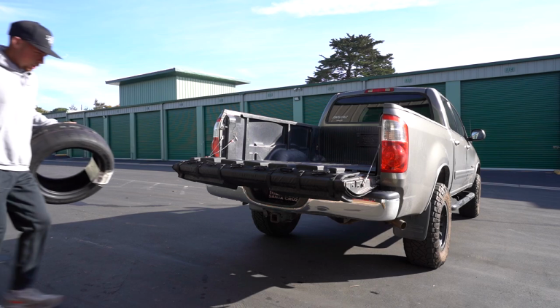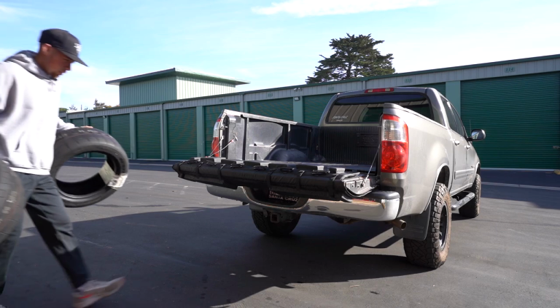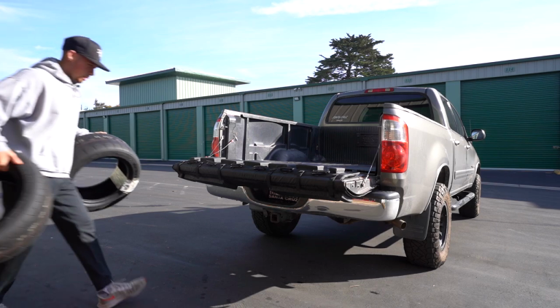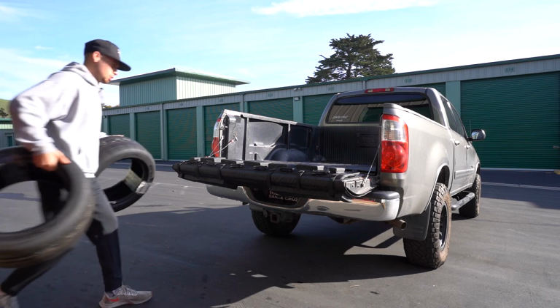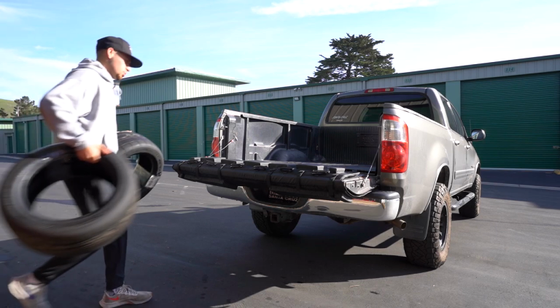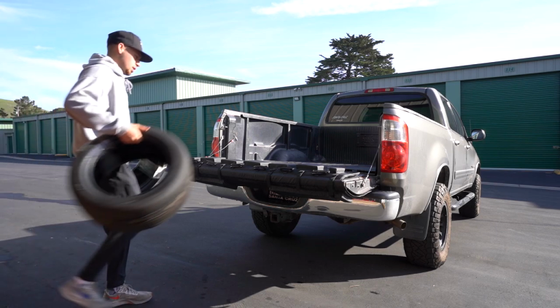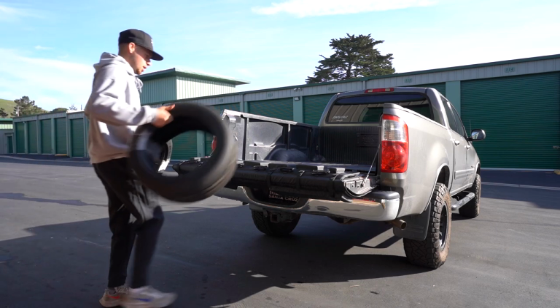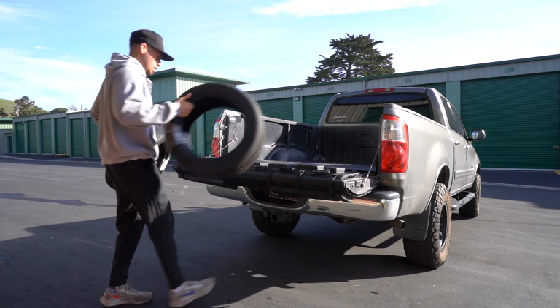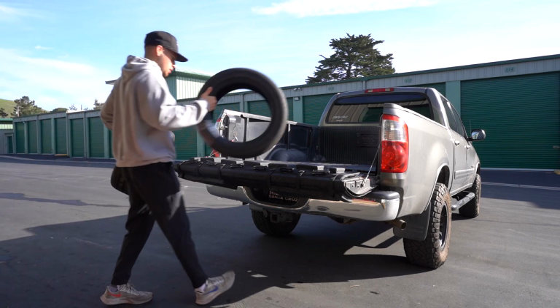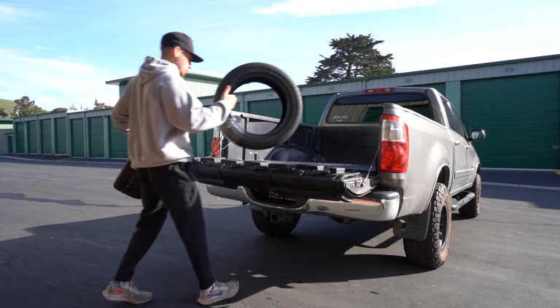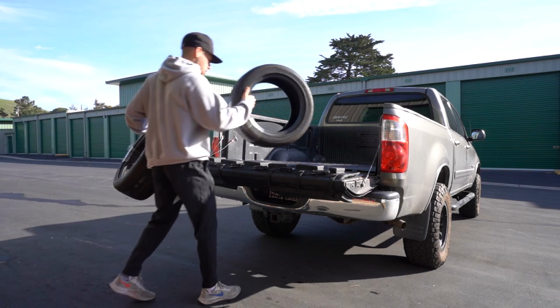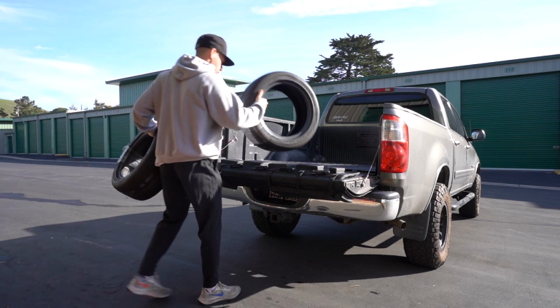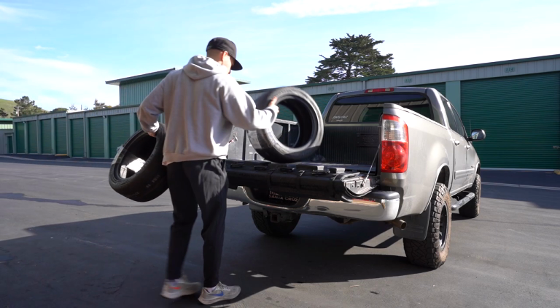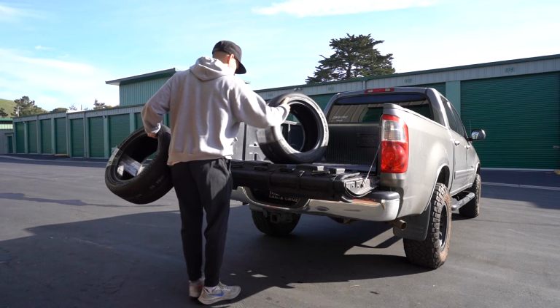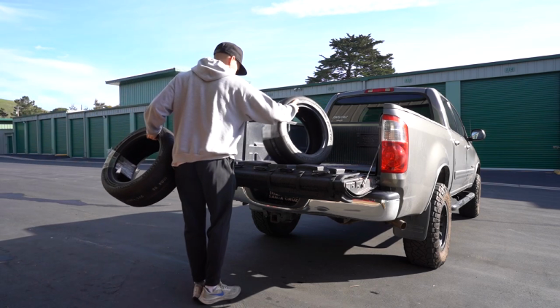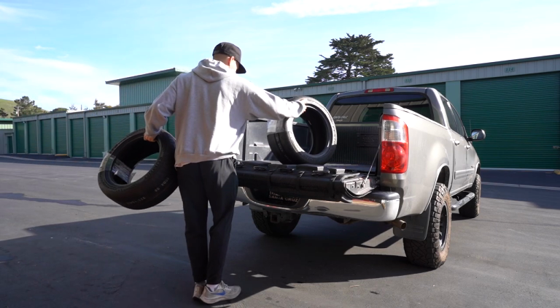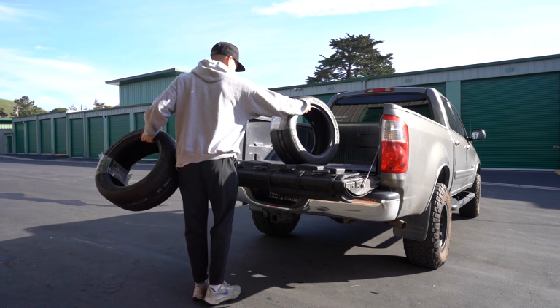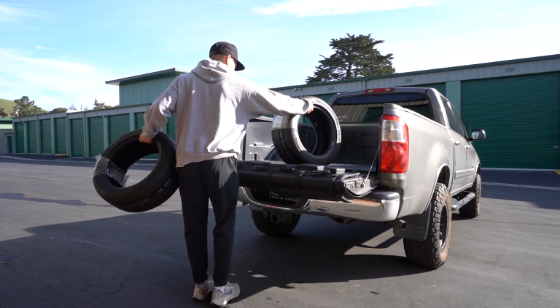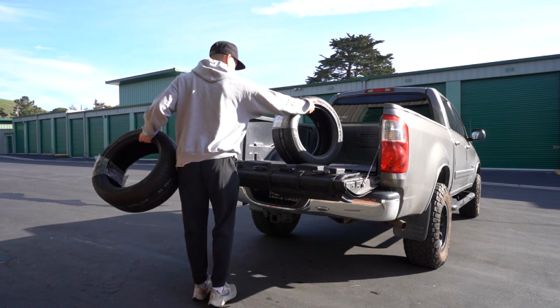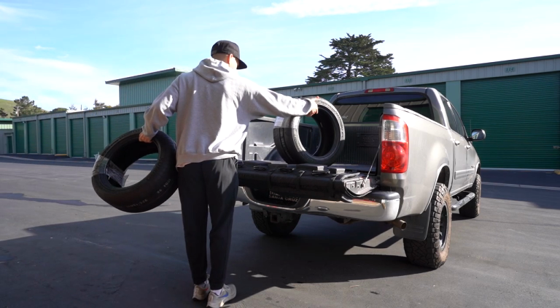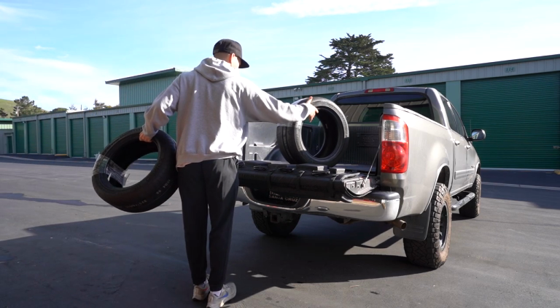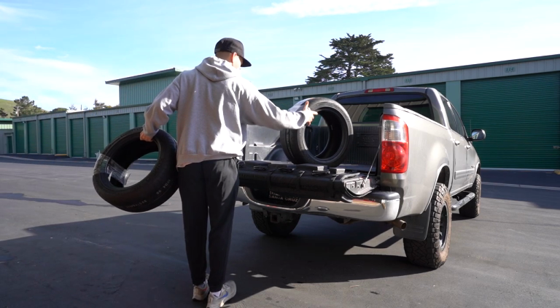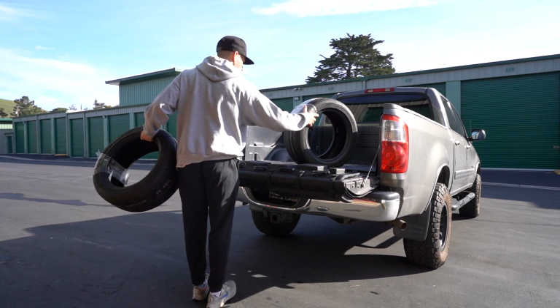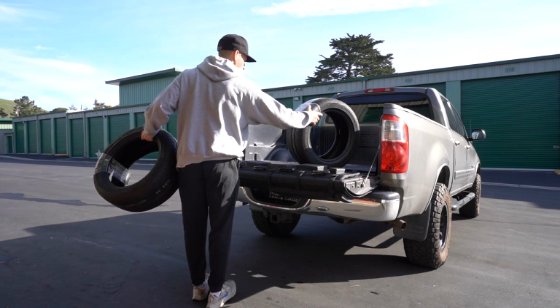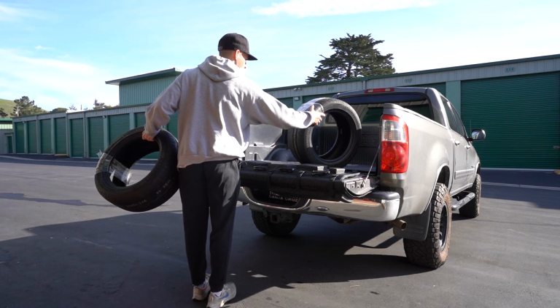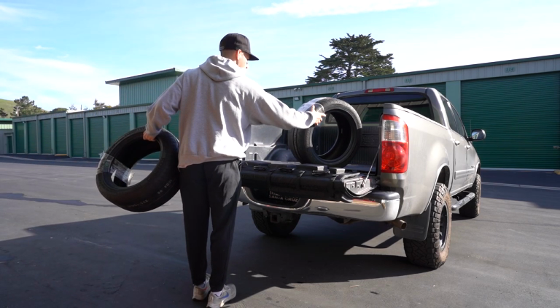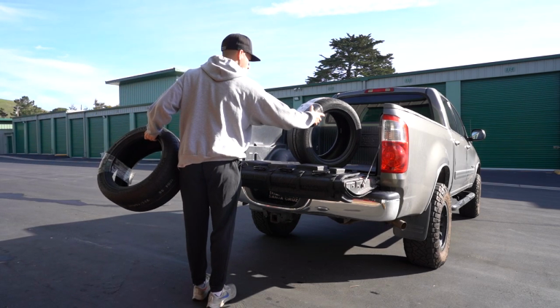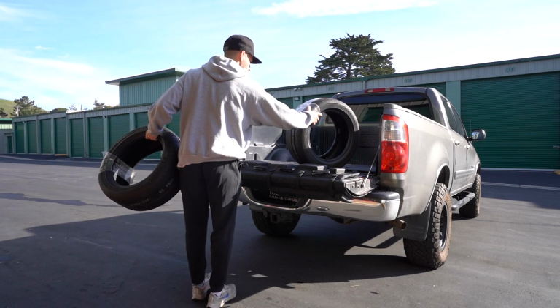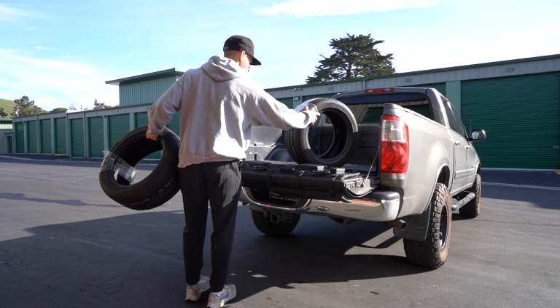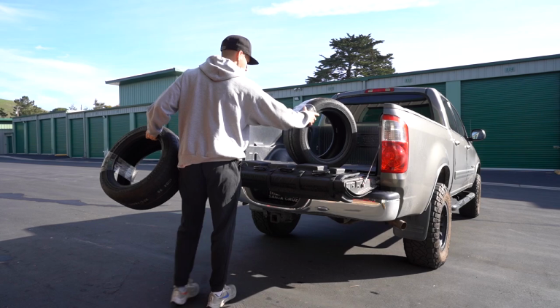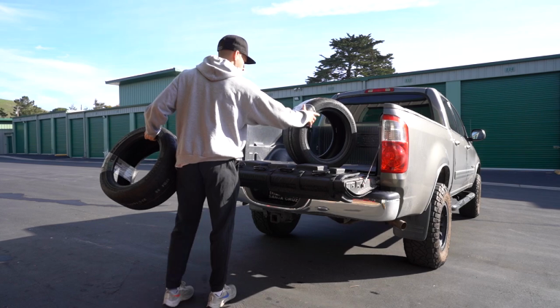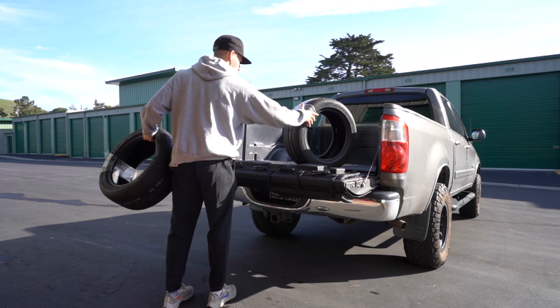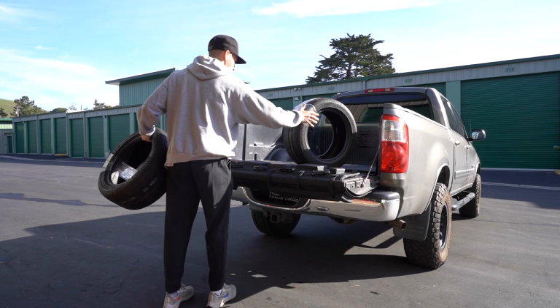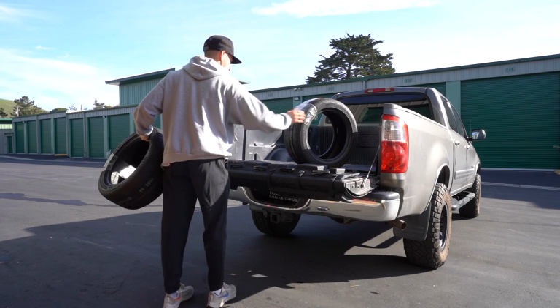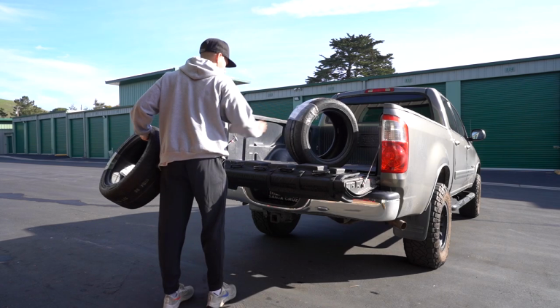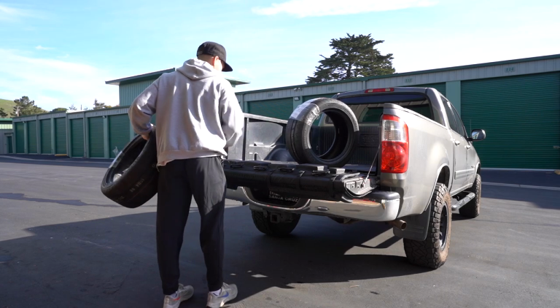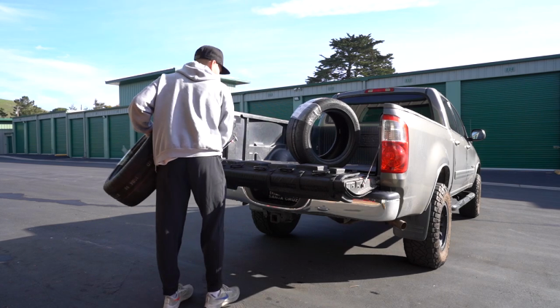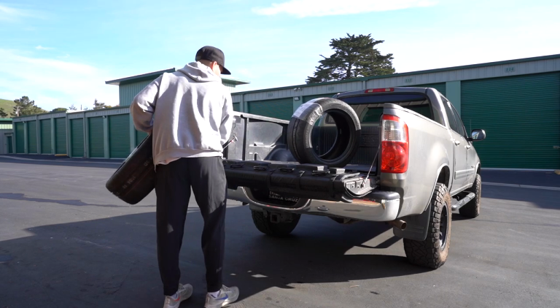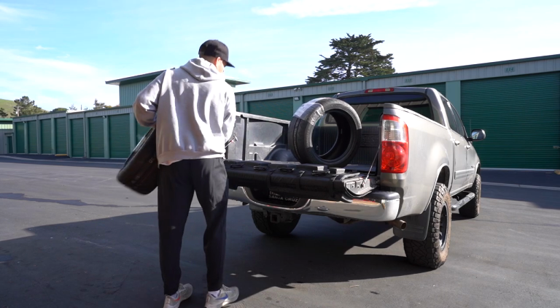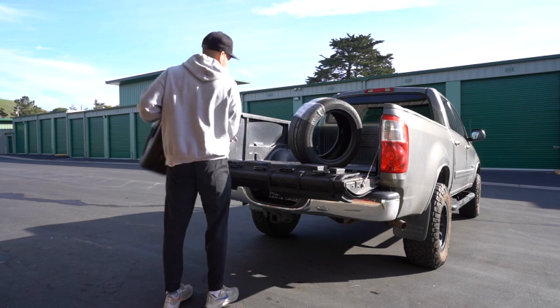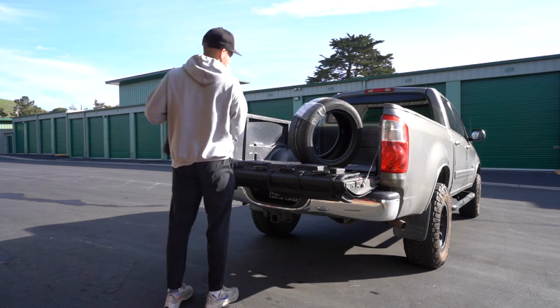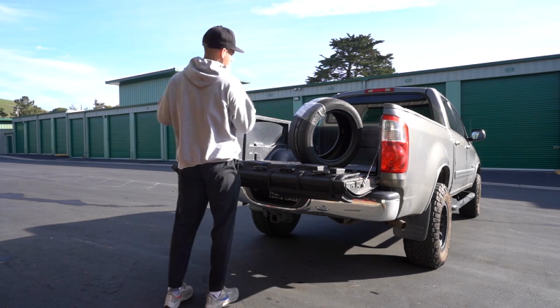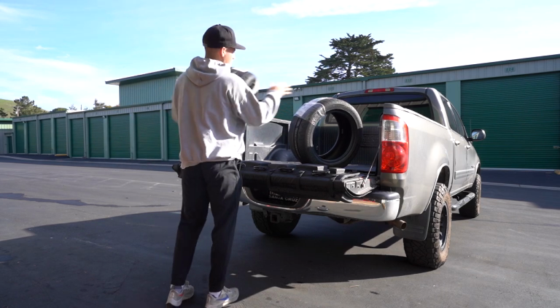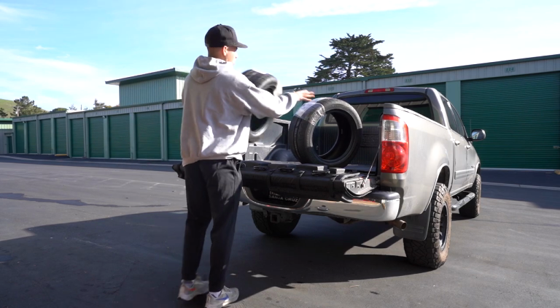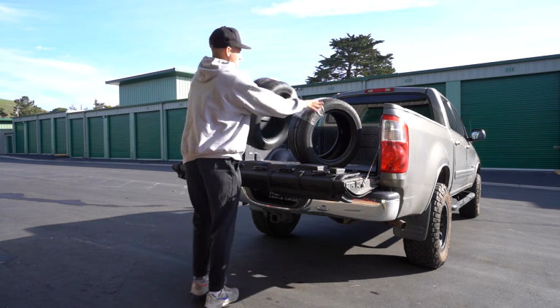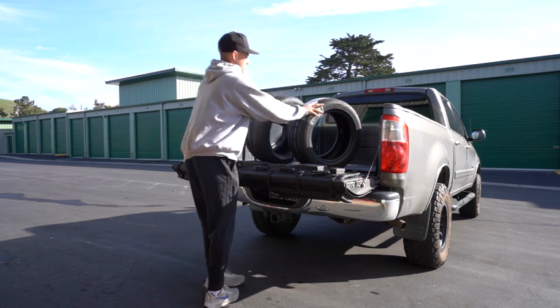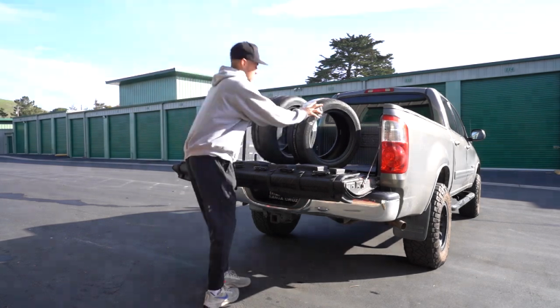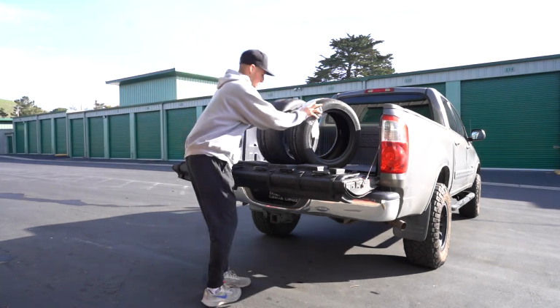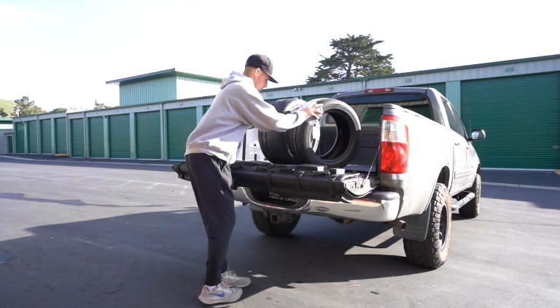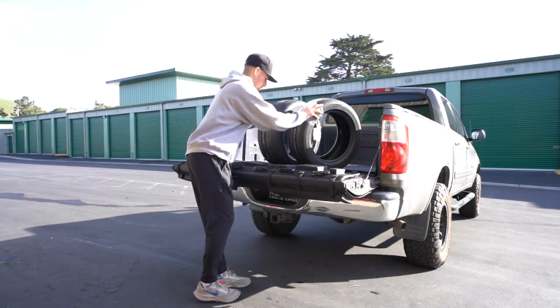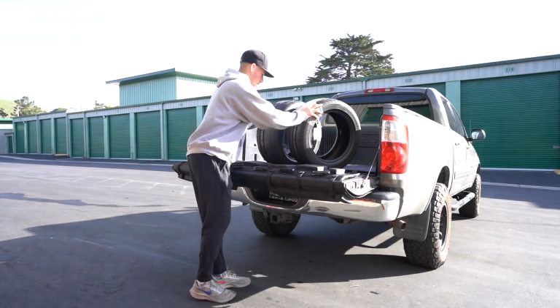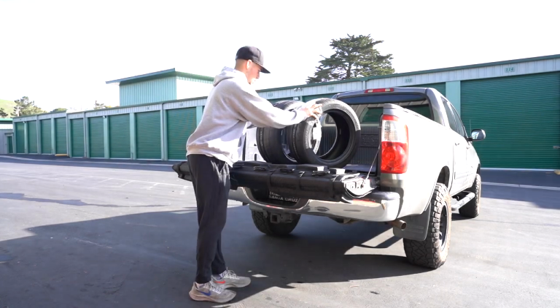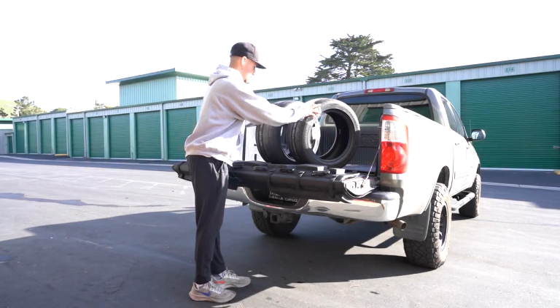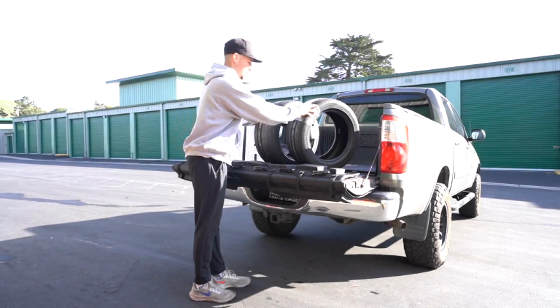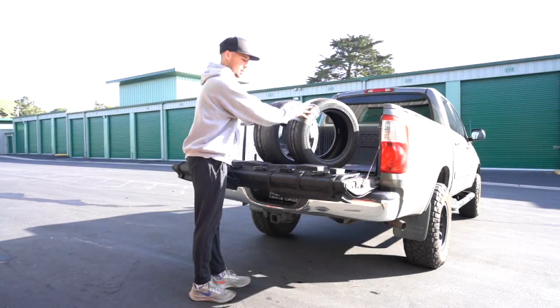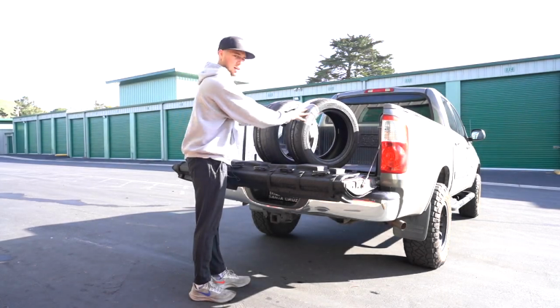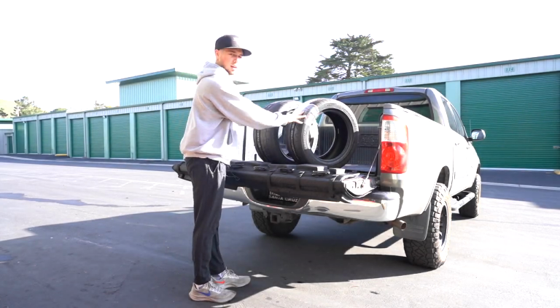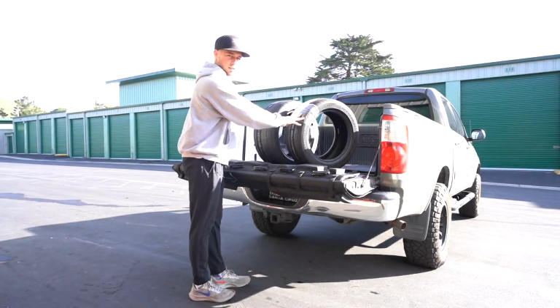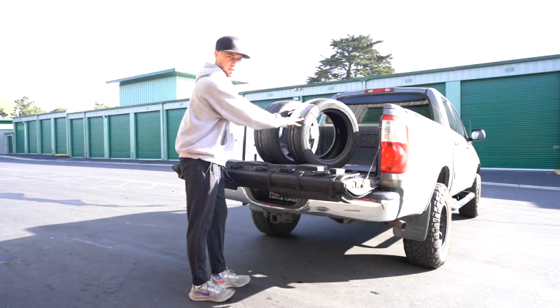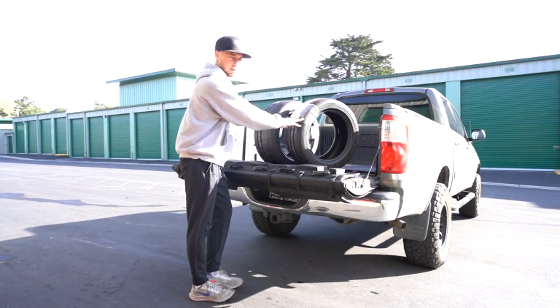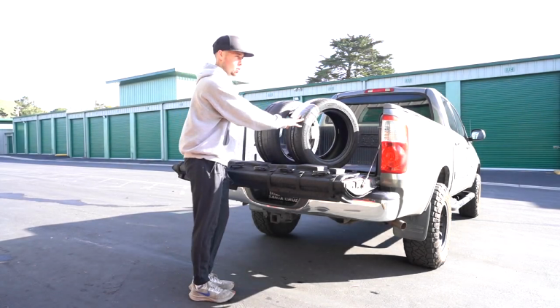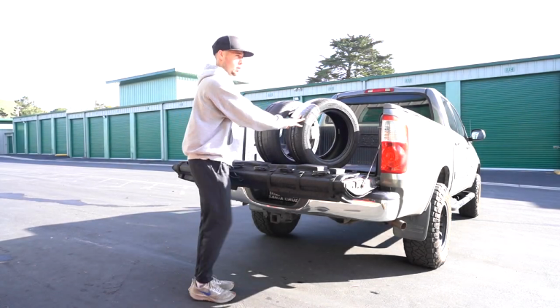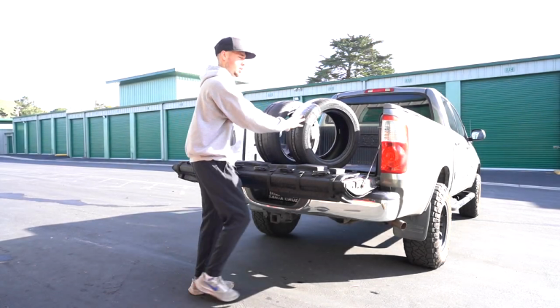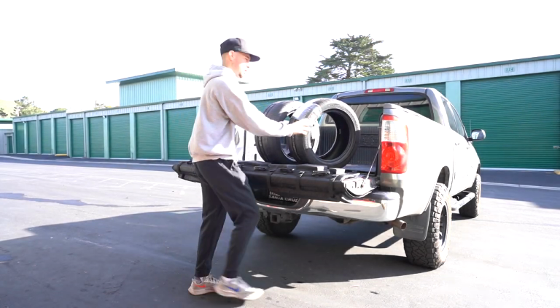The Miata is going to freaking love these thick boys. It's gonna be great.